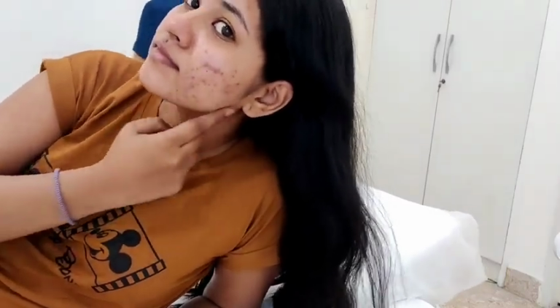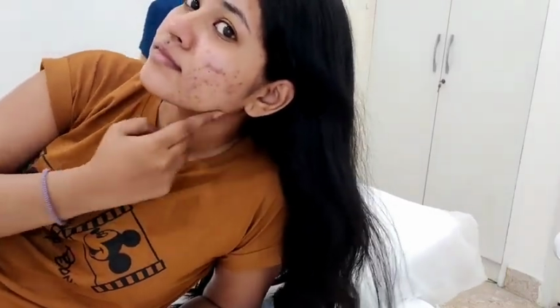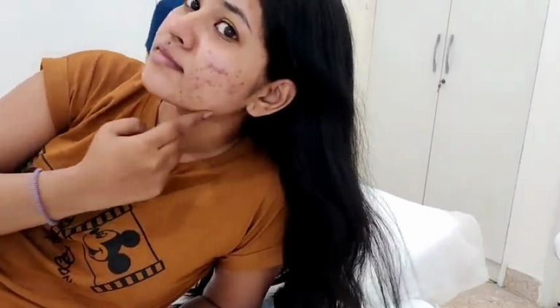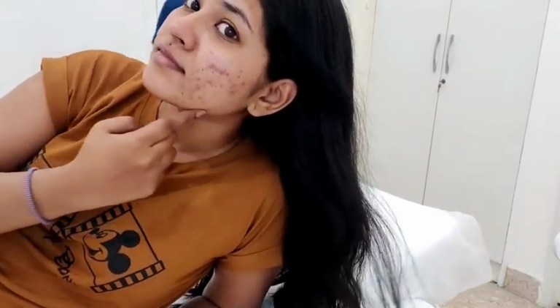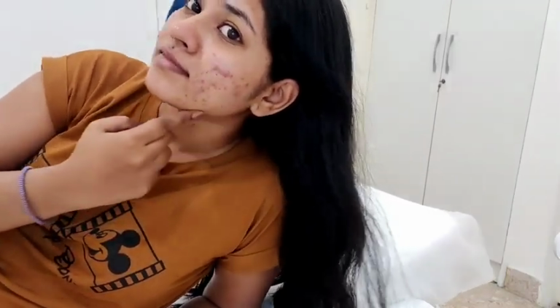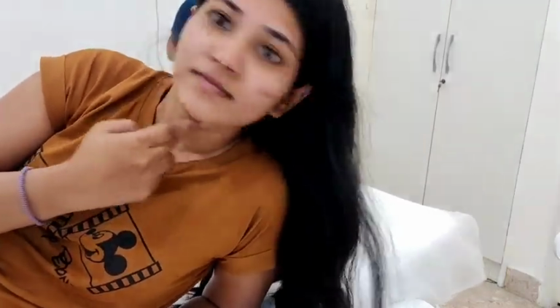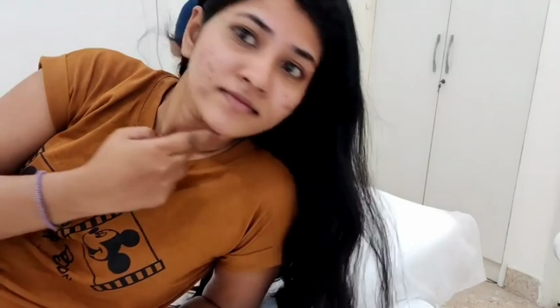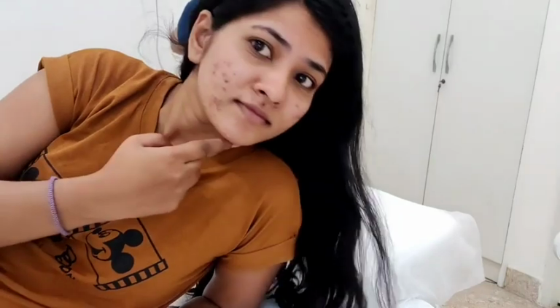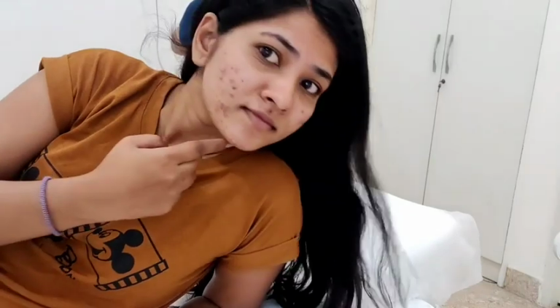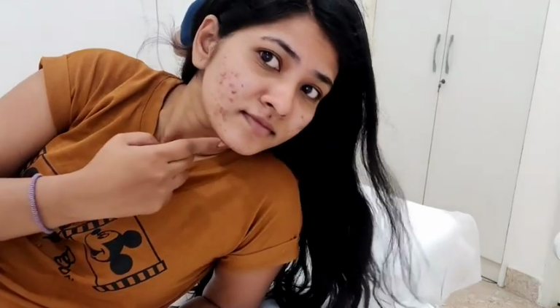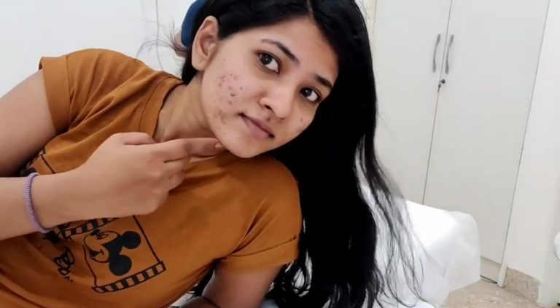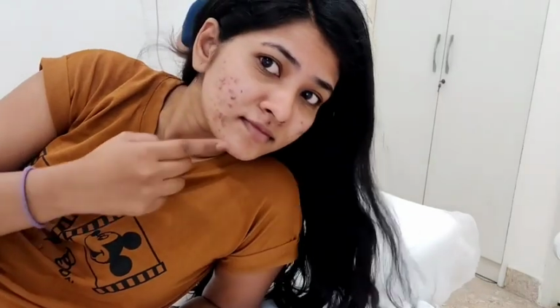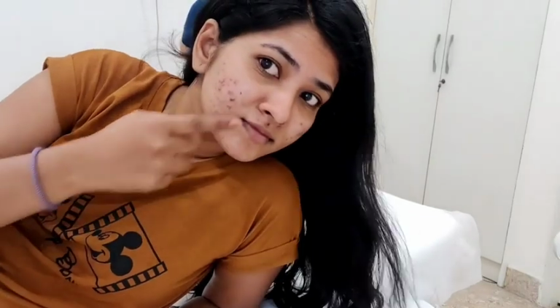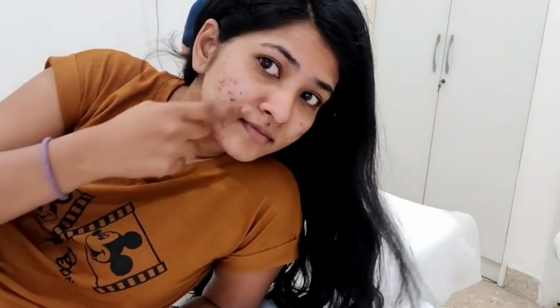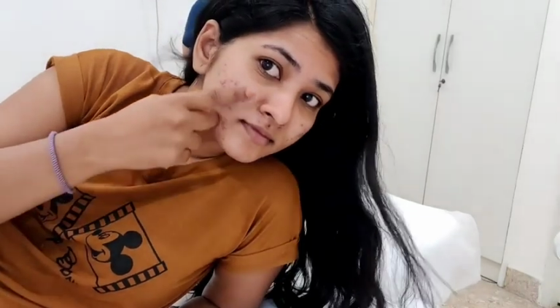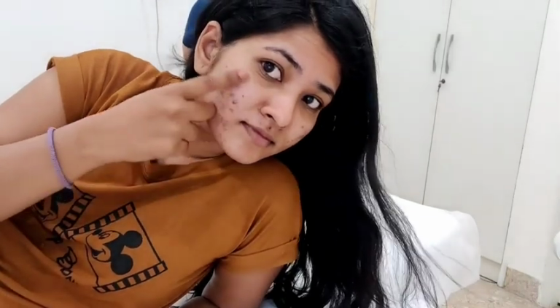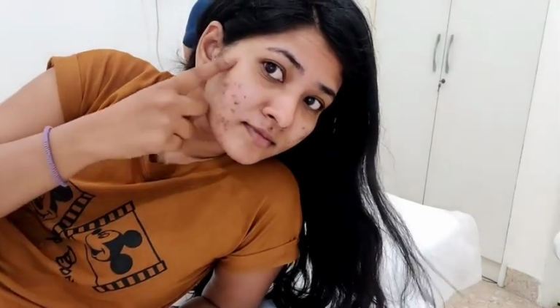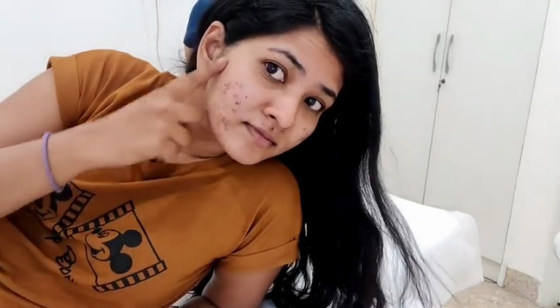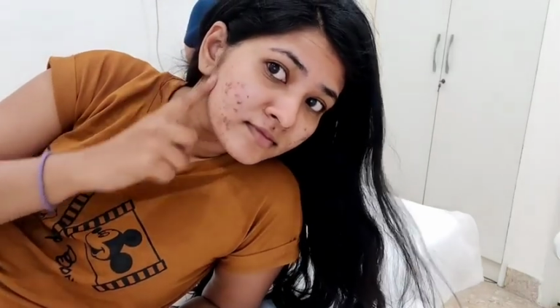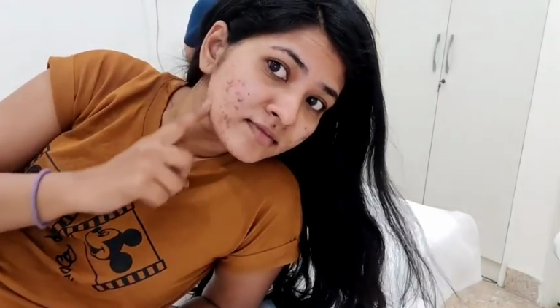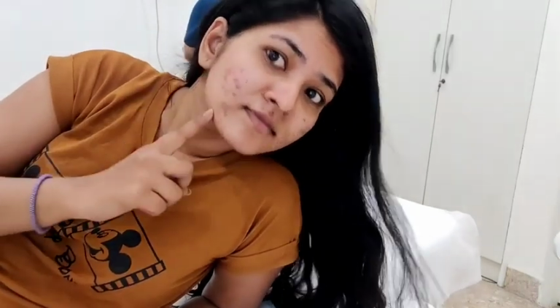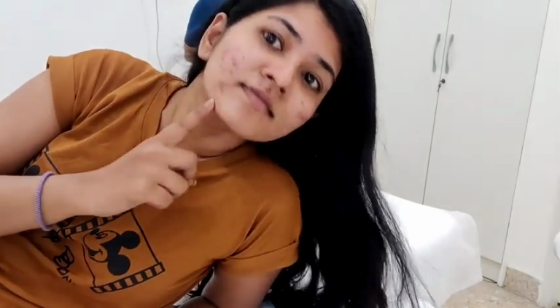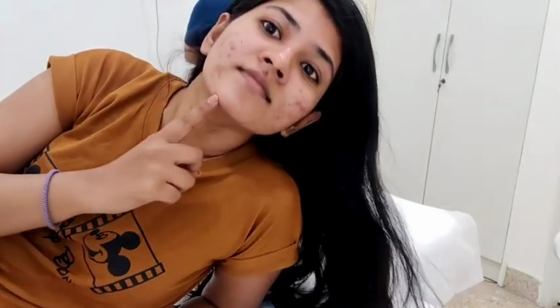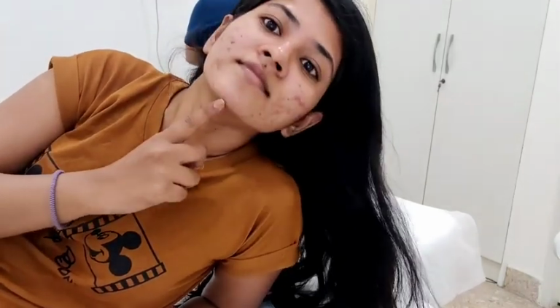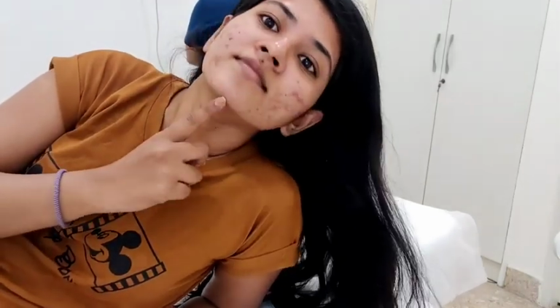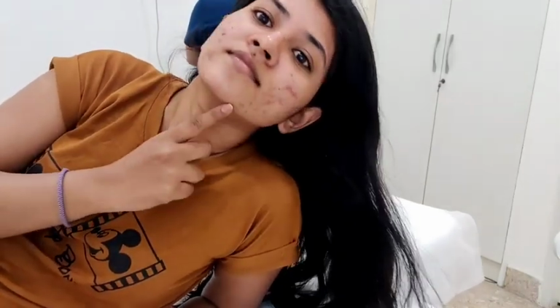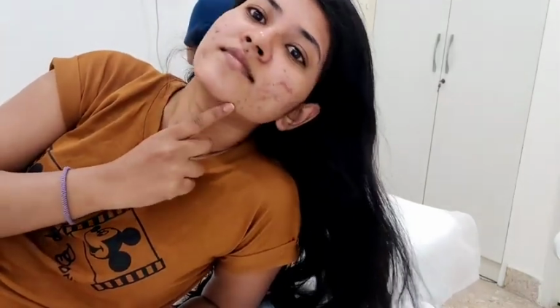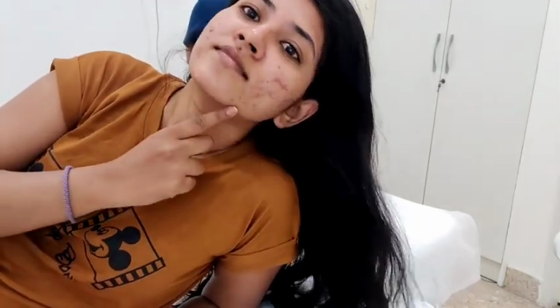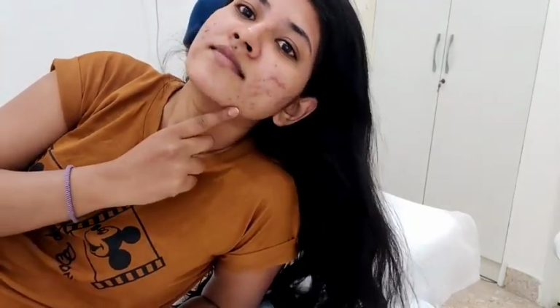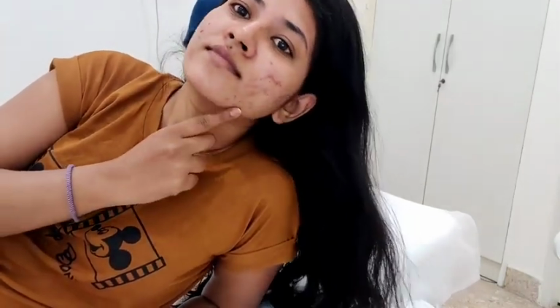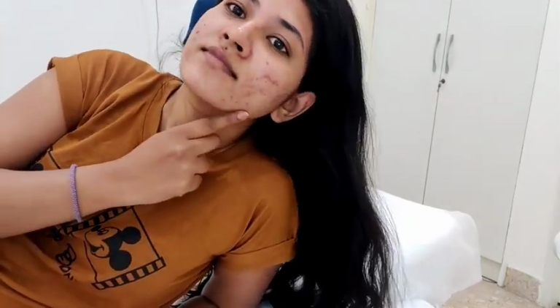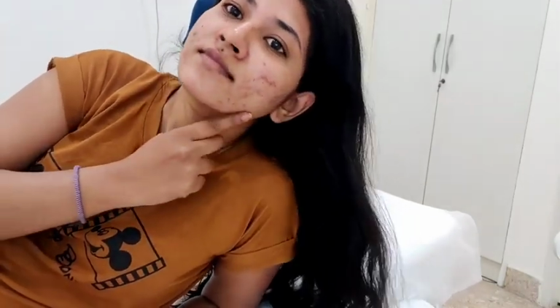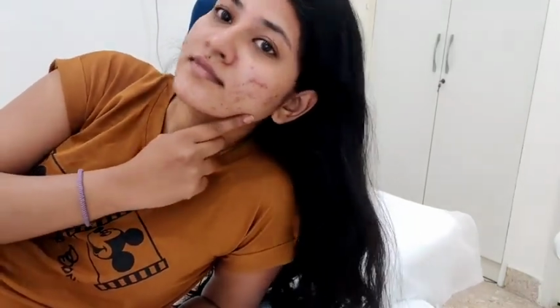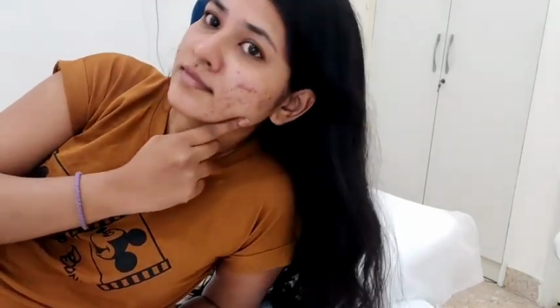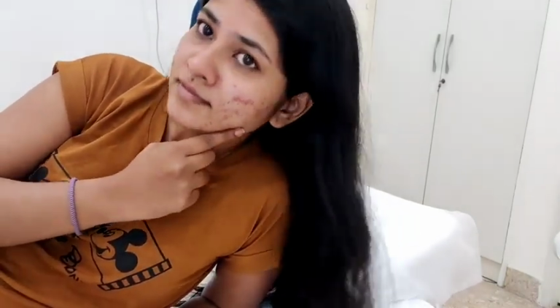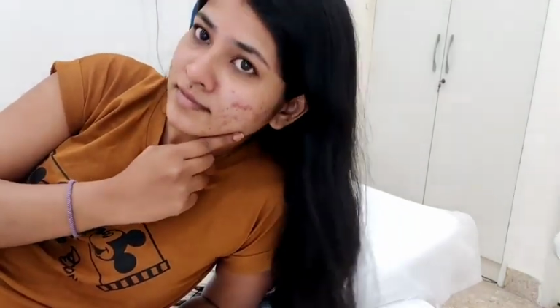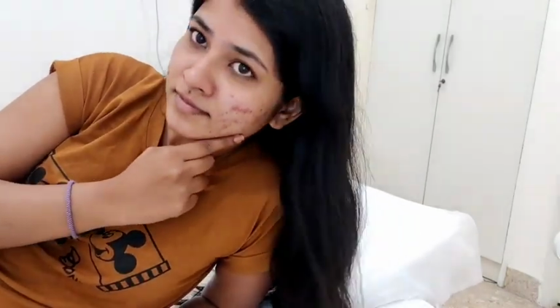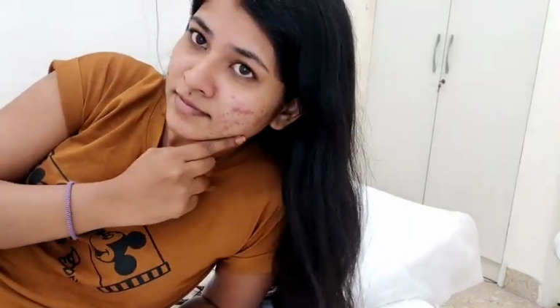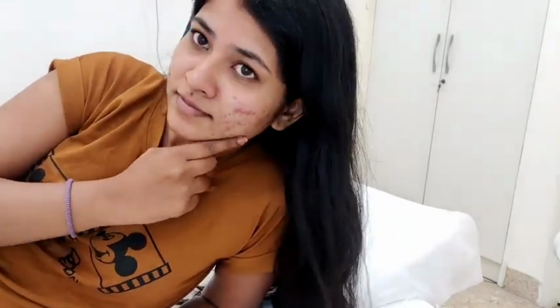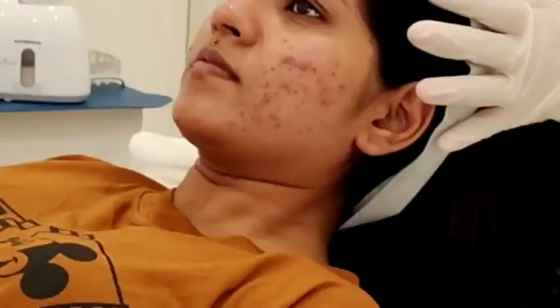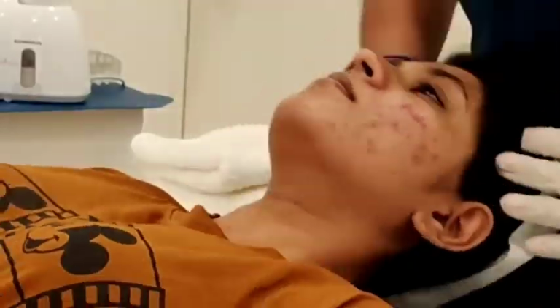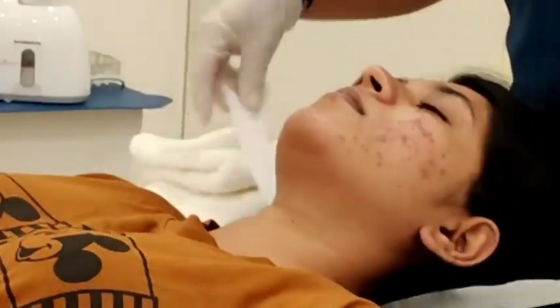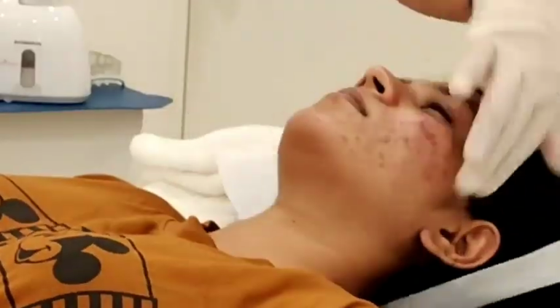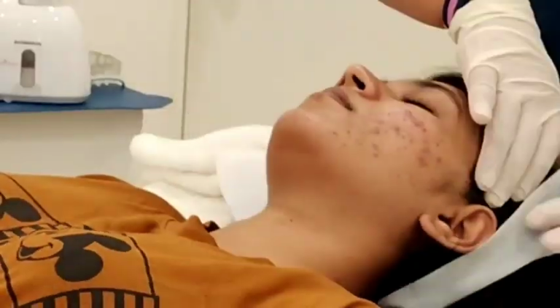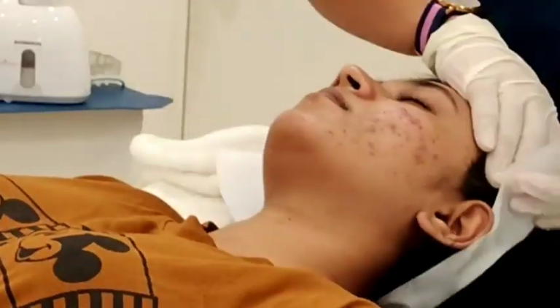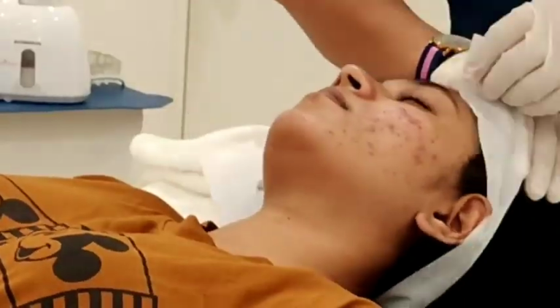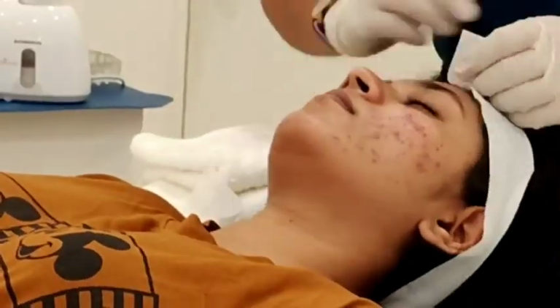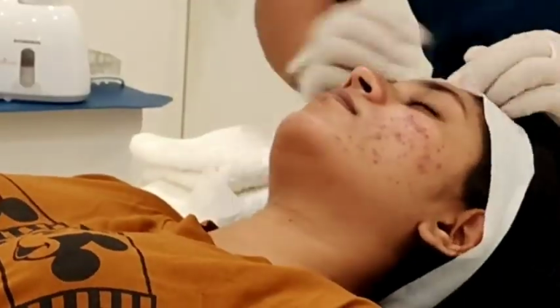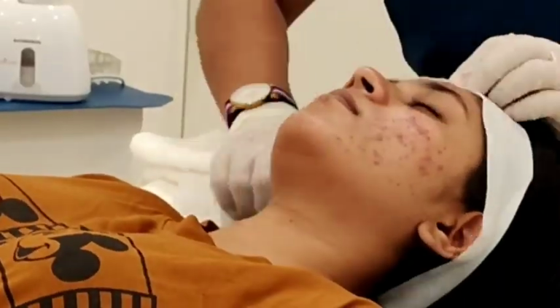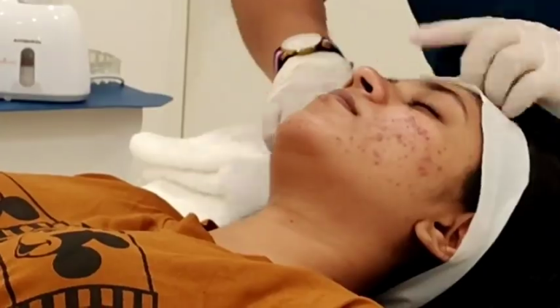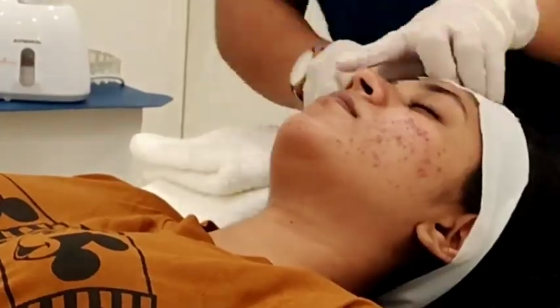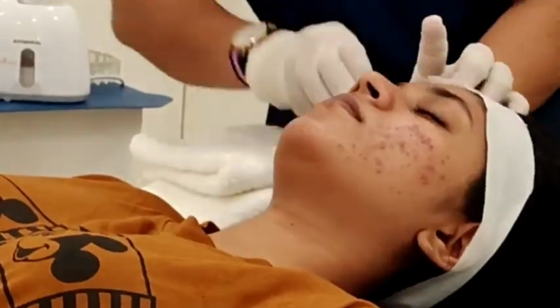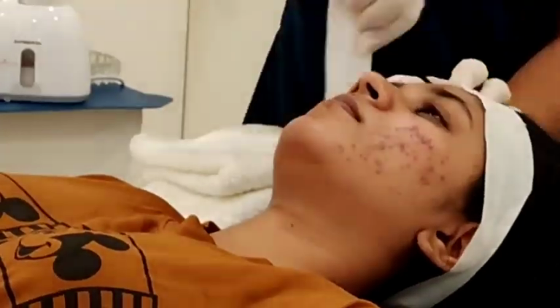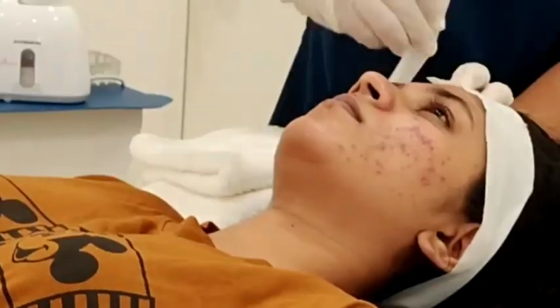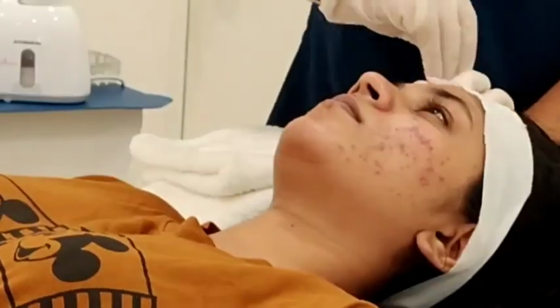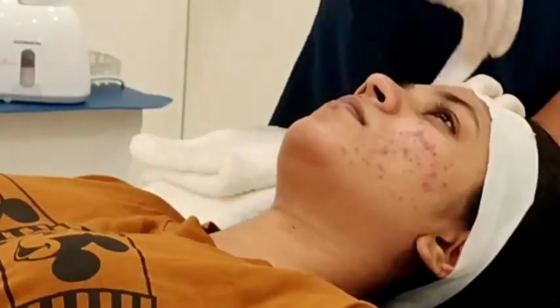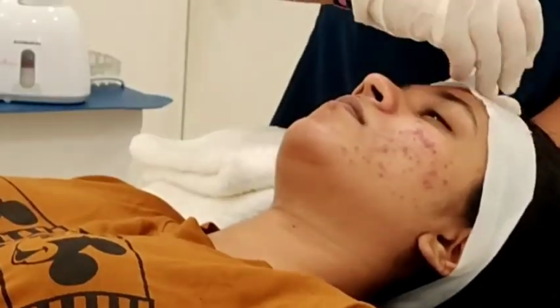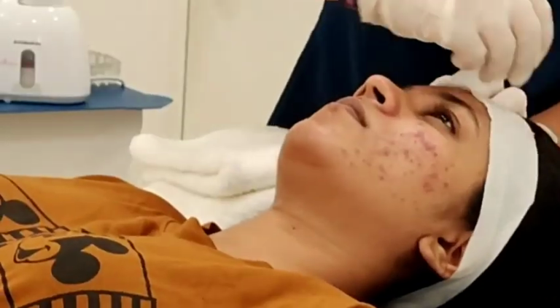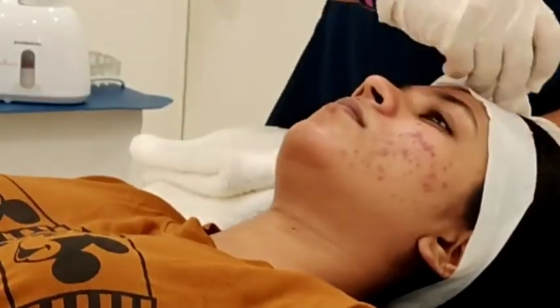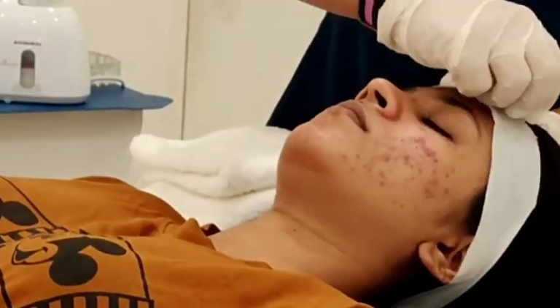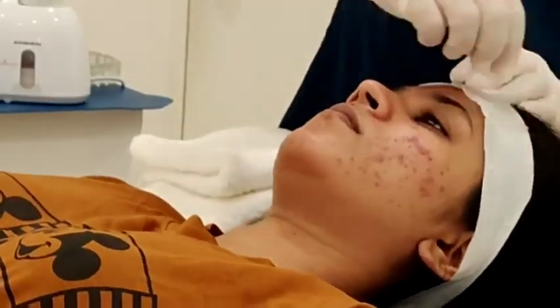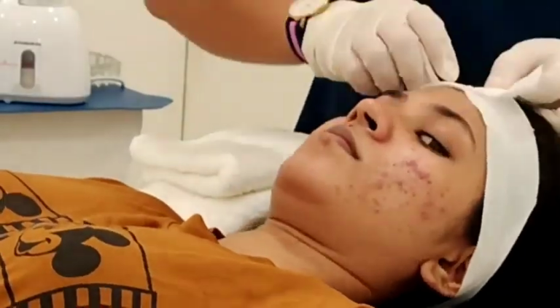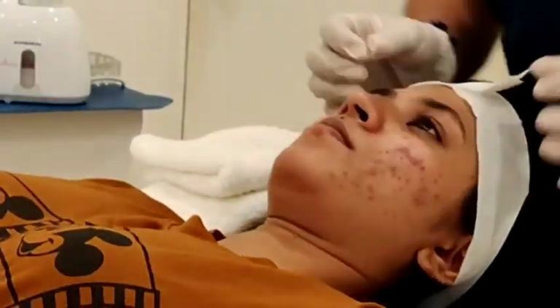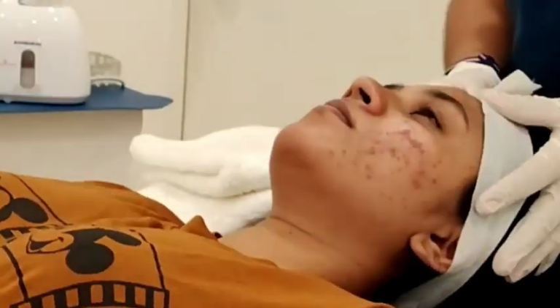Hi, hello, it's me Dr. Arsha from Complete Cosmetic Care Clinic. Now let's start the treatment for our clients.